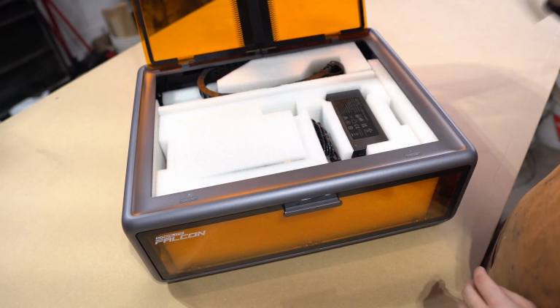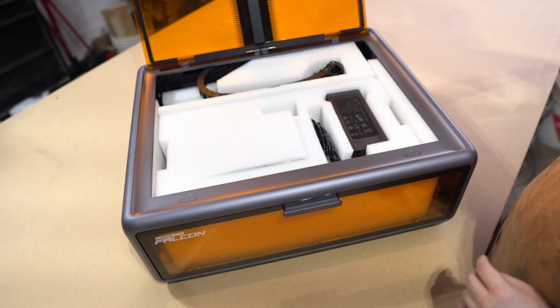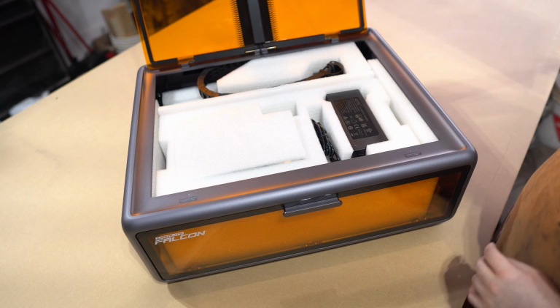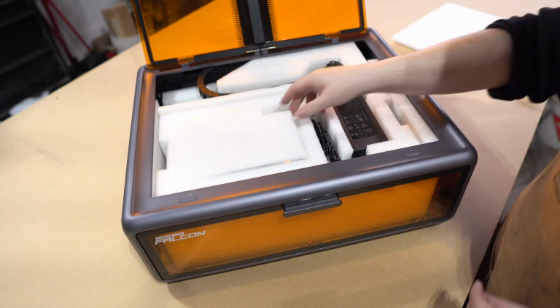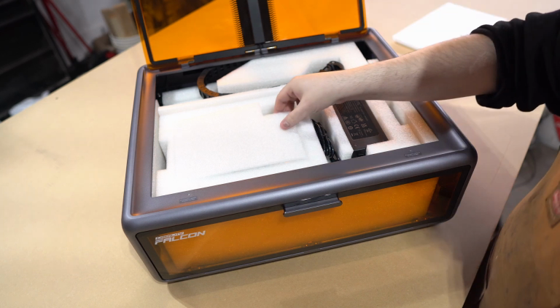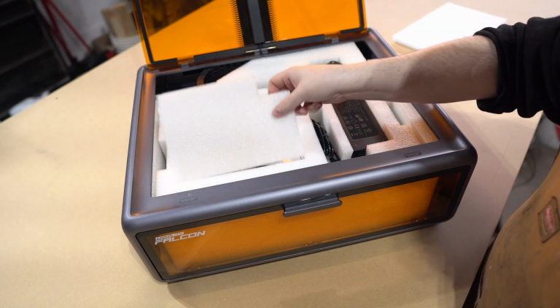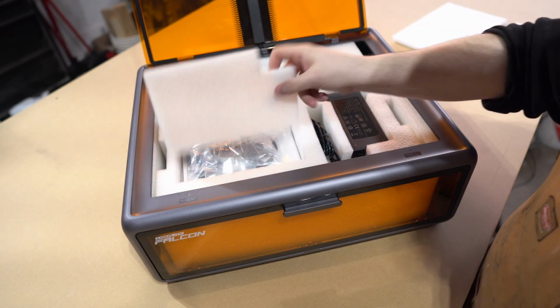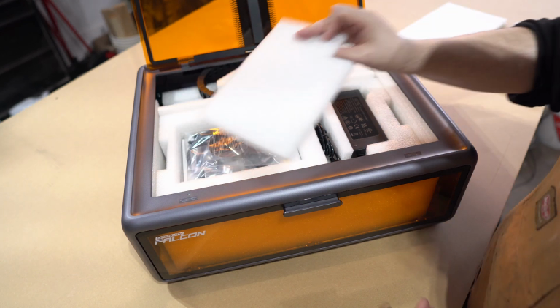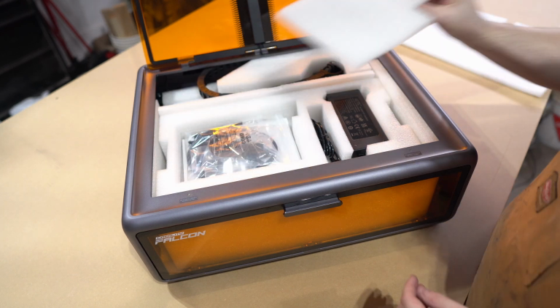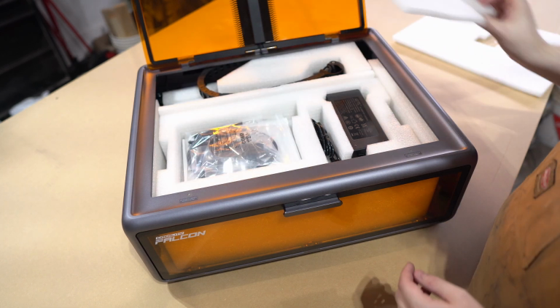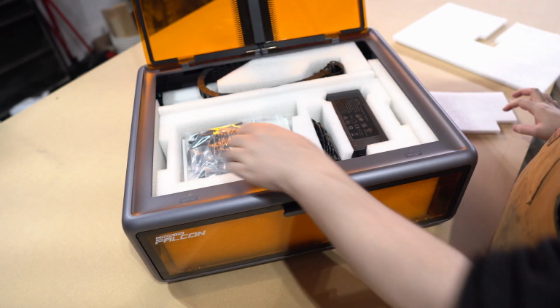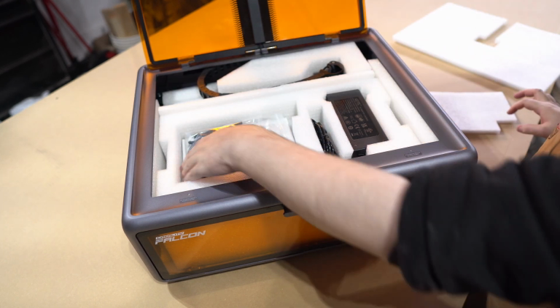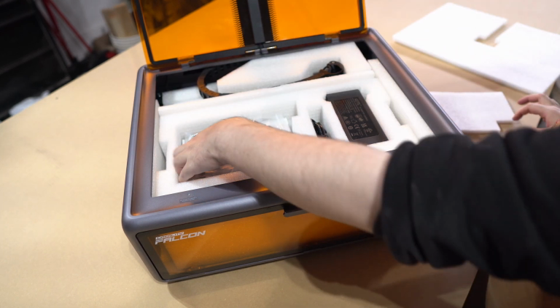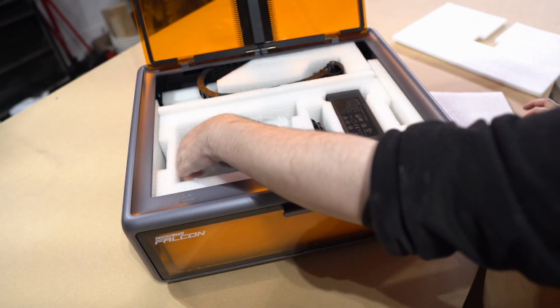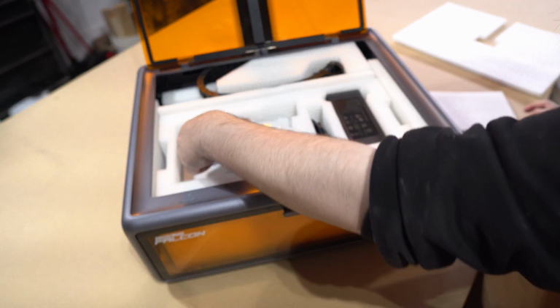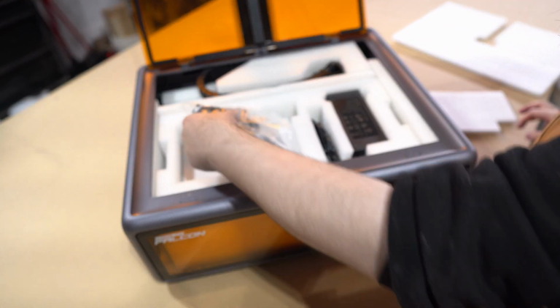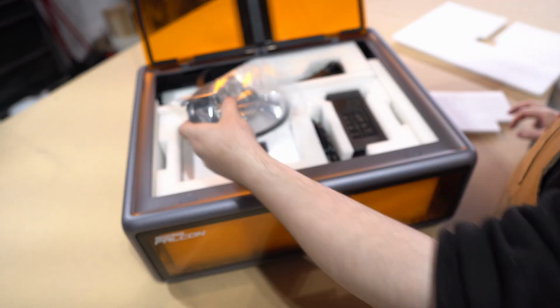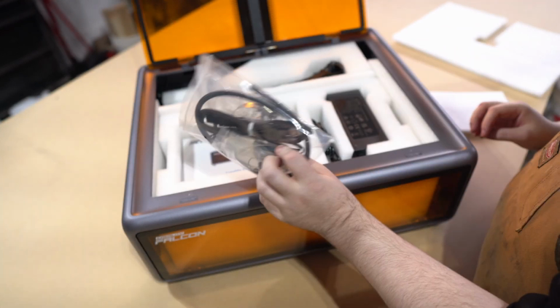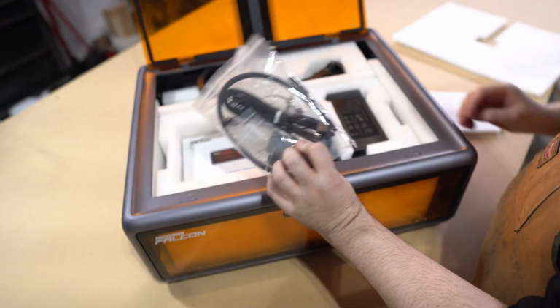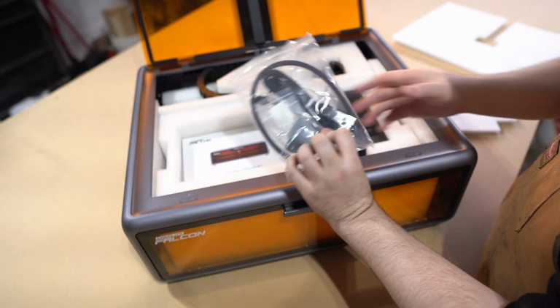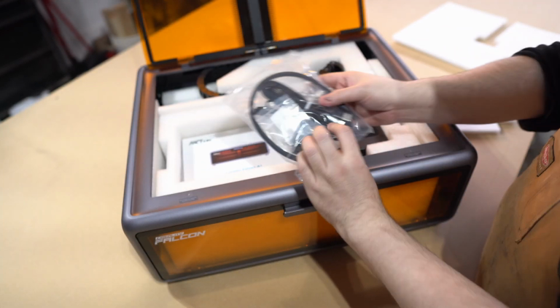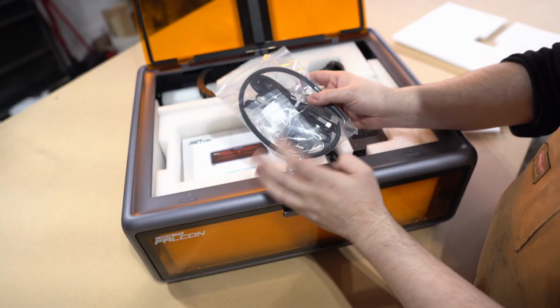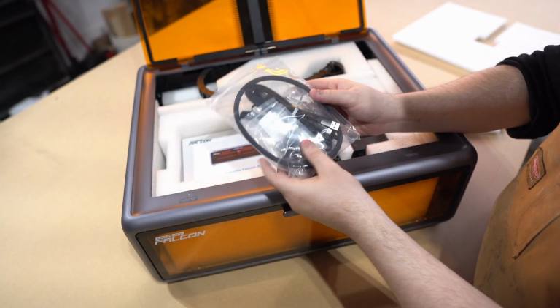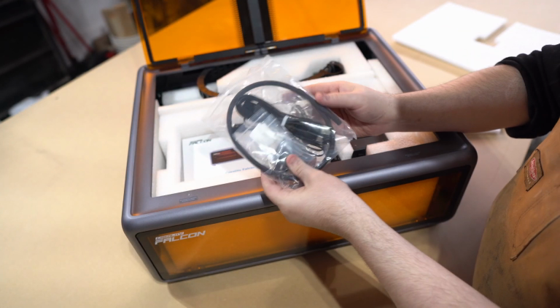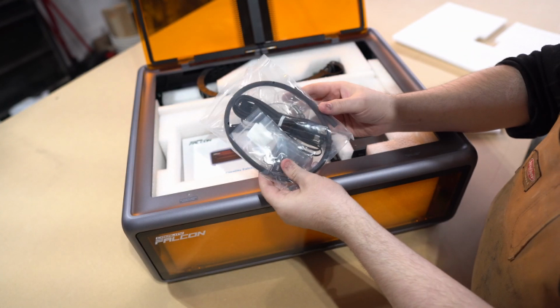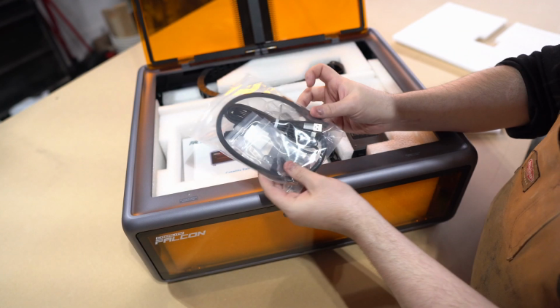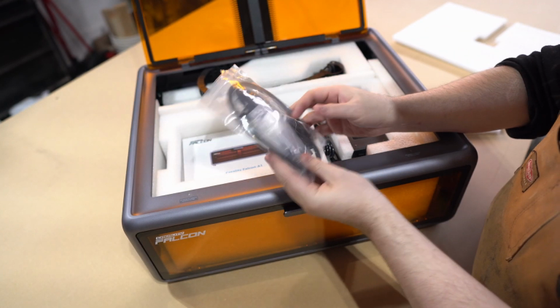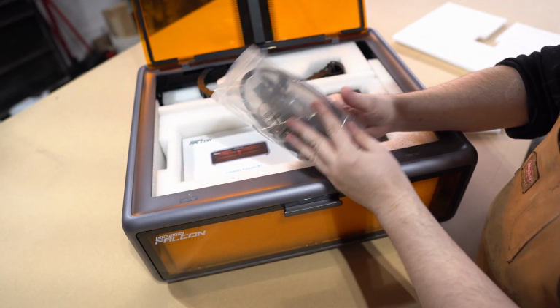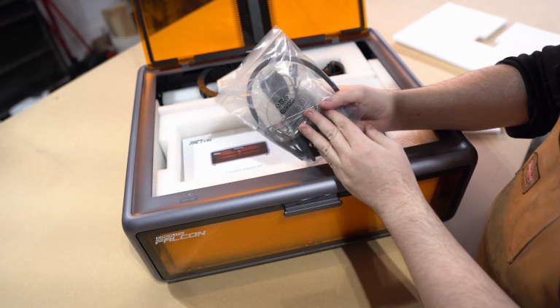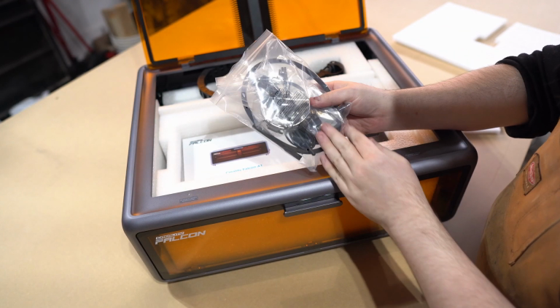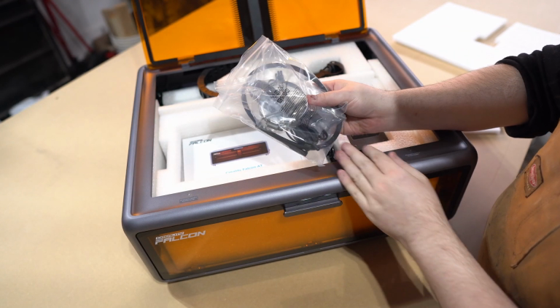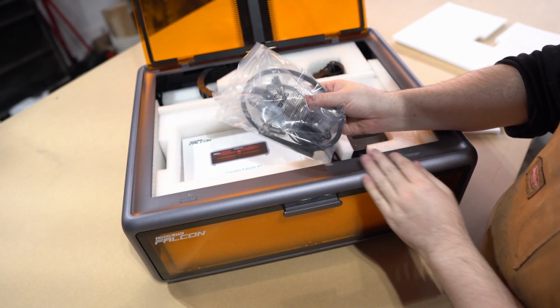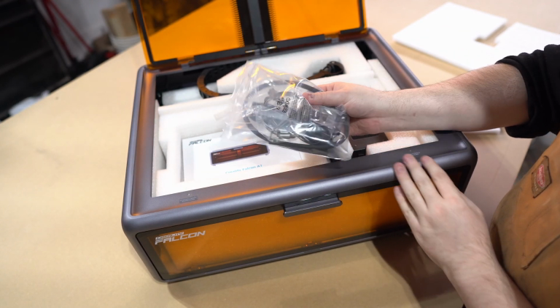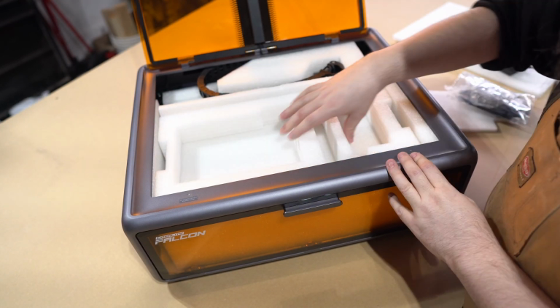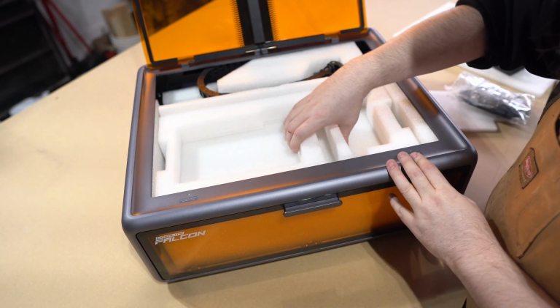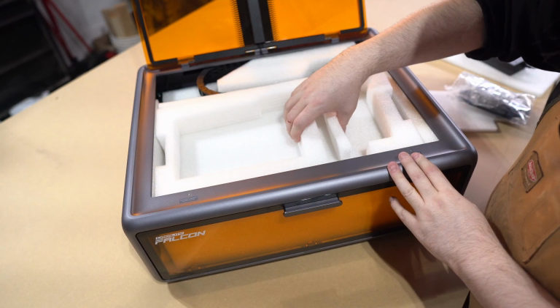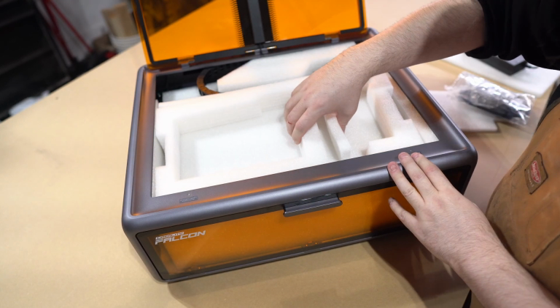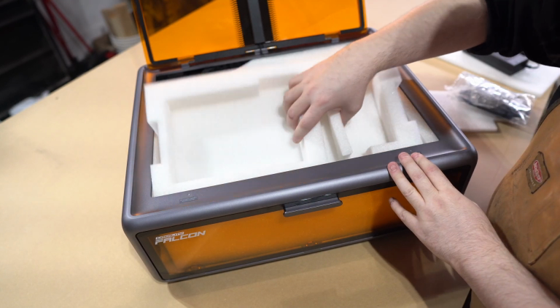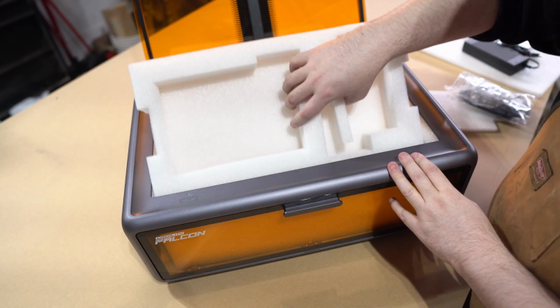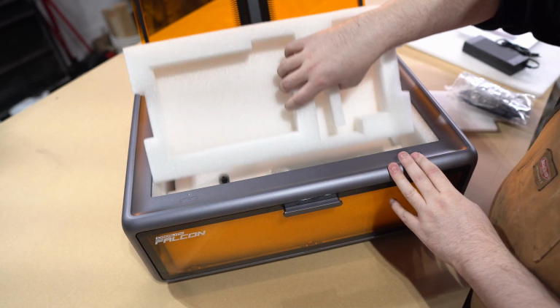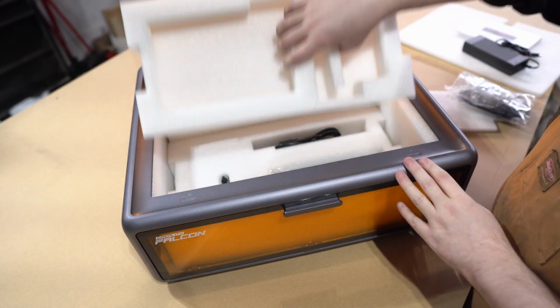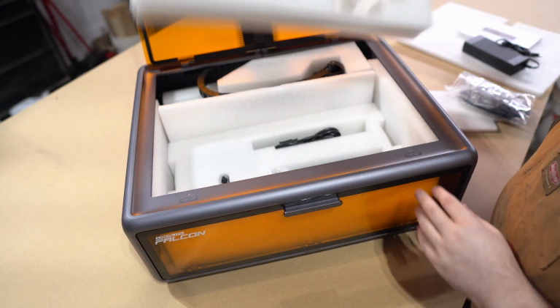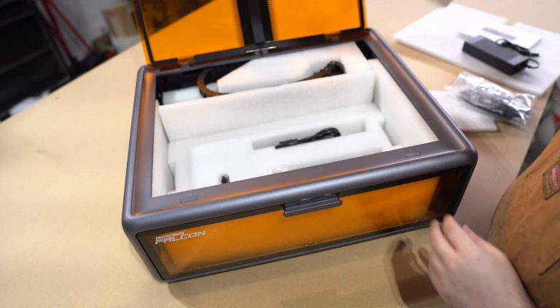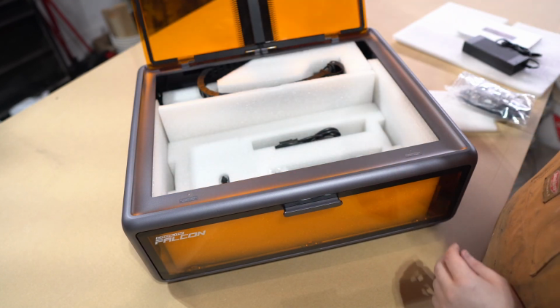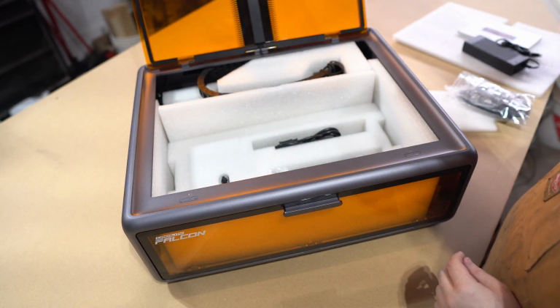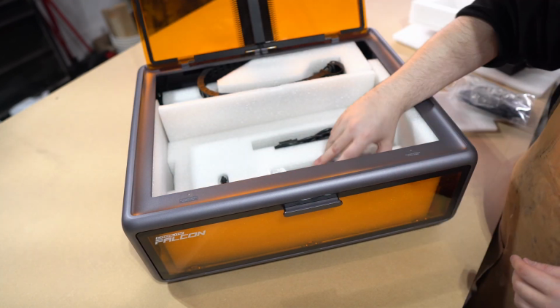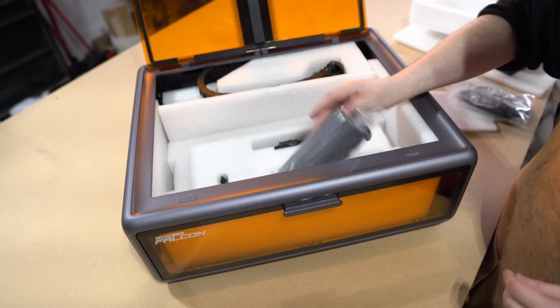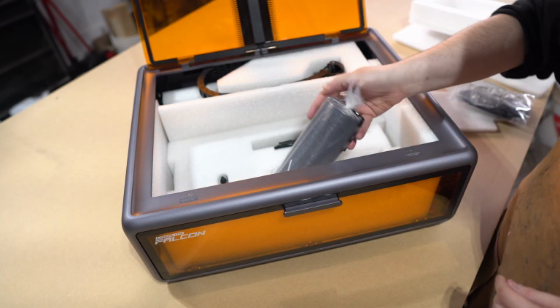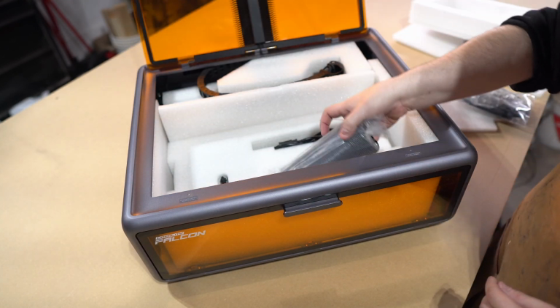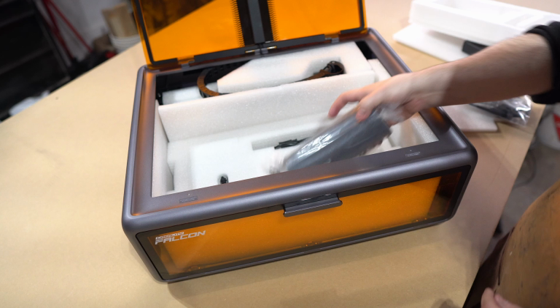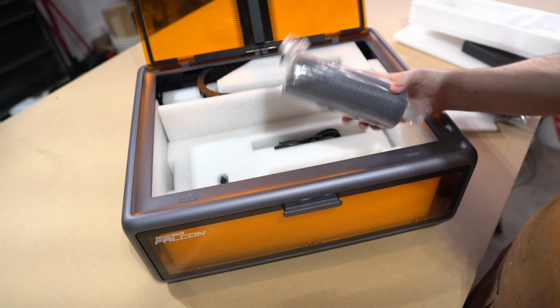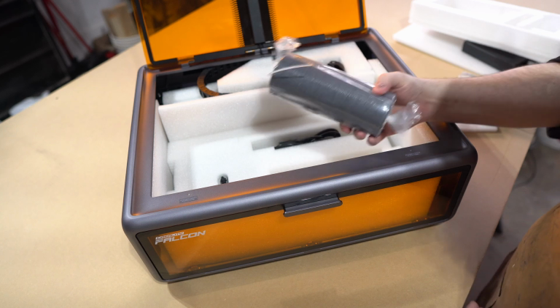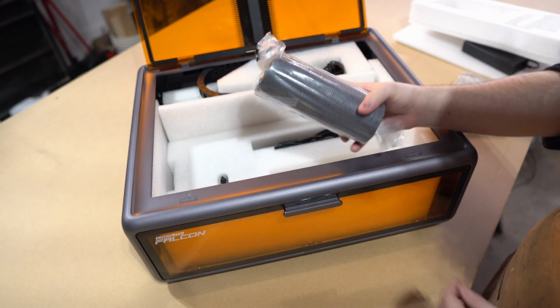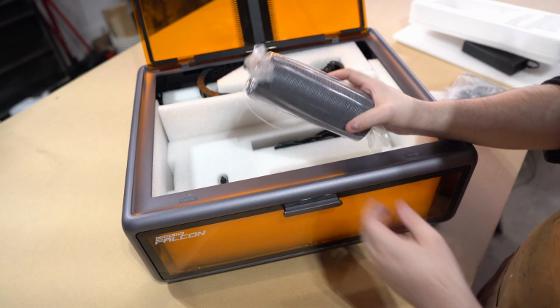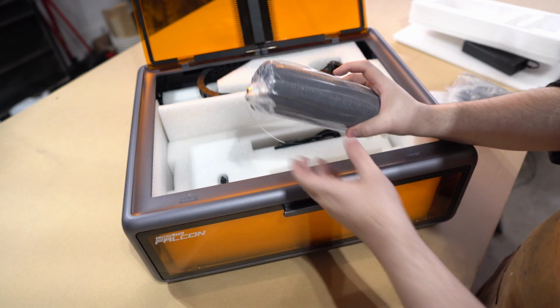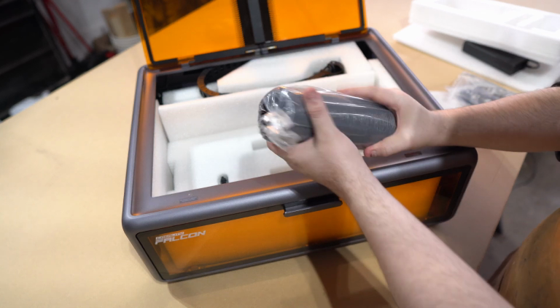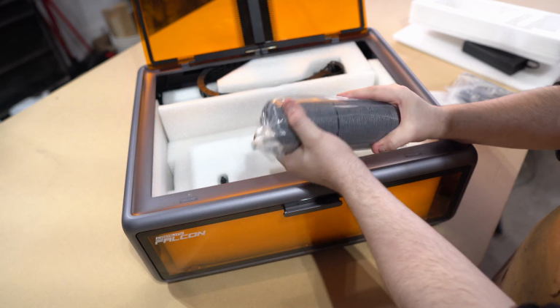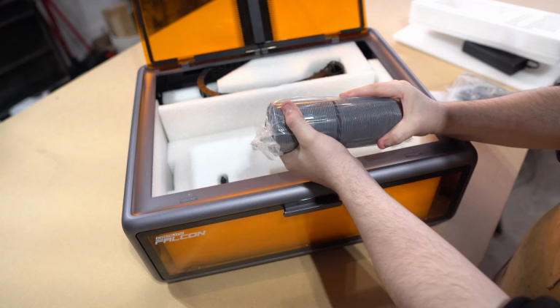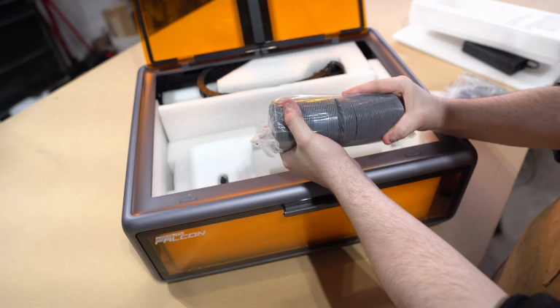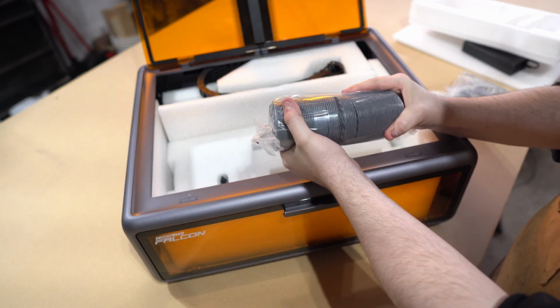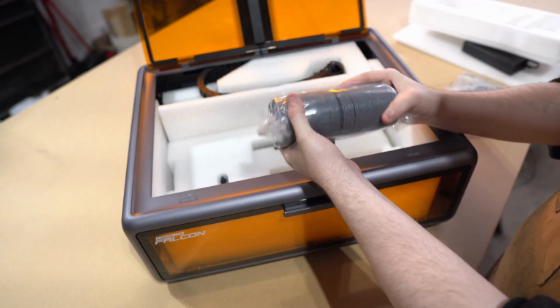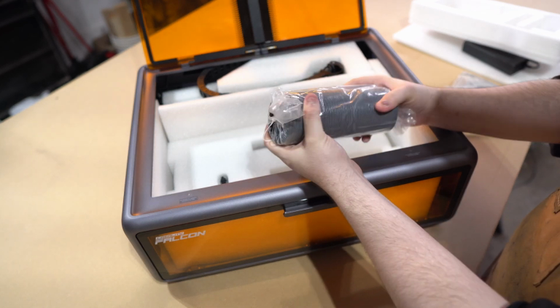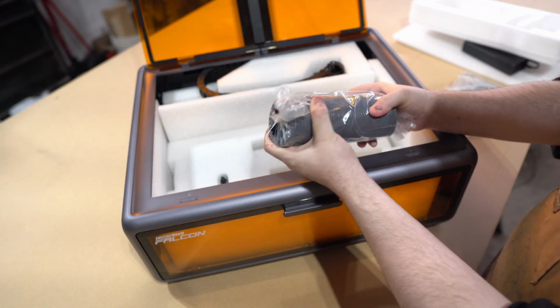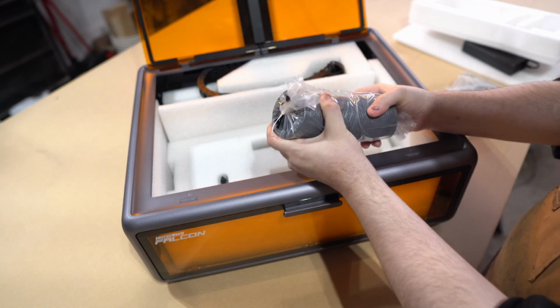In the box you get some Allen wrenches, the fan exhaust hose, a USB cable for your computer, the laser focusing gauge, and the air assist pump.